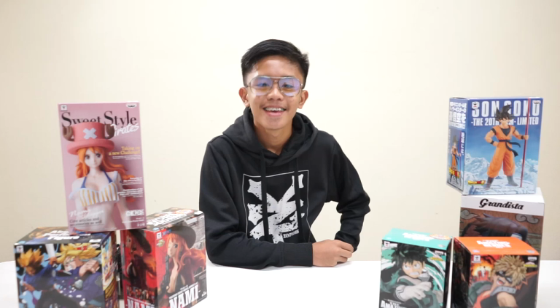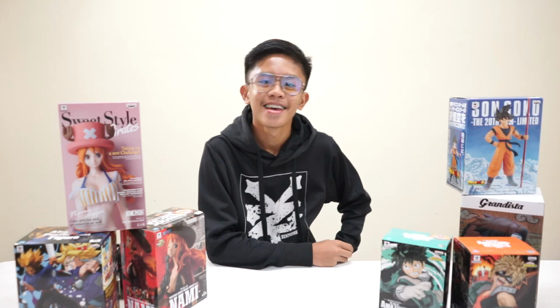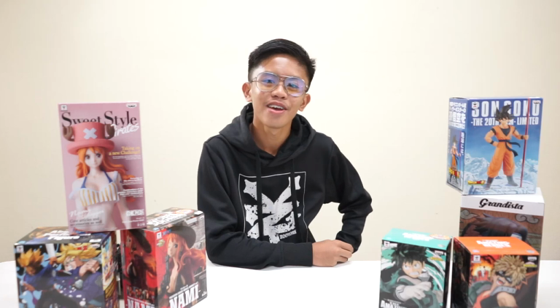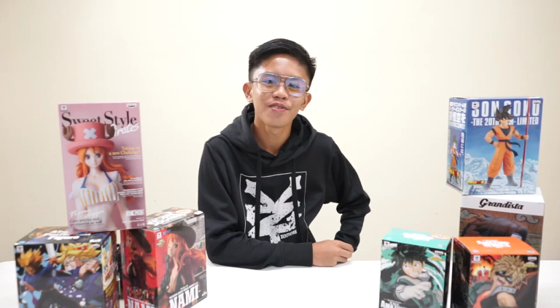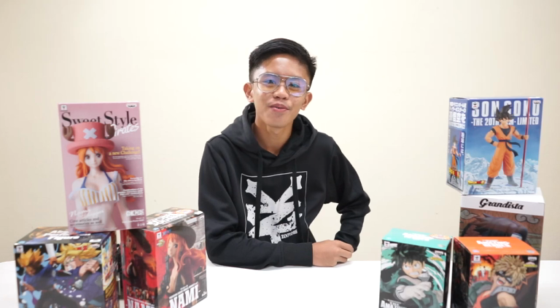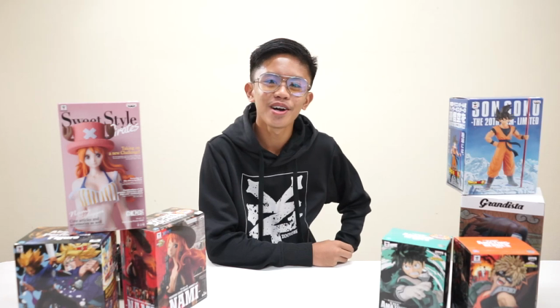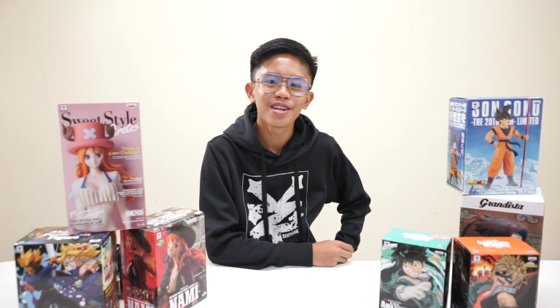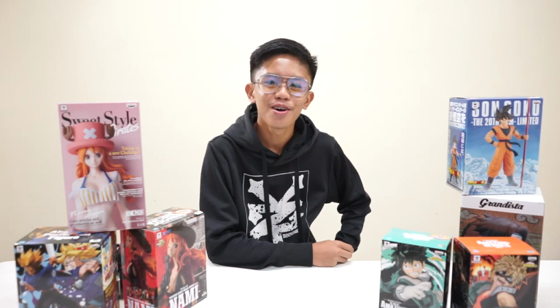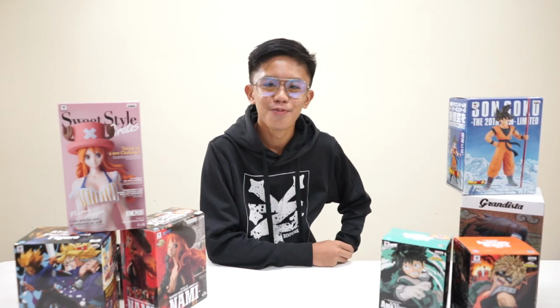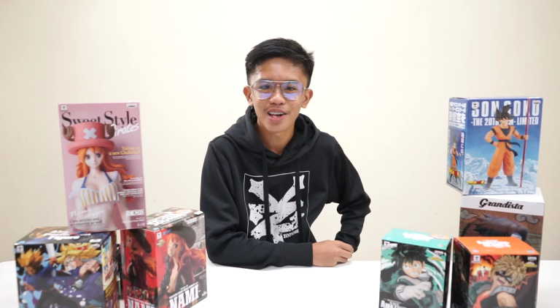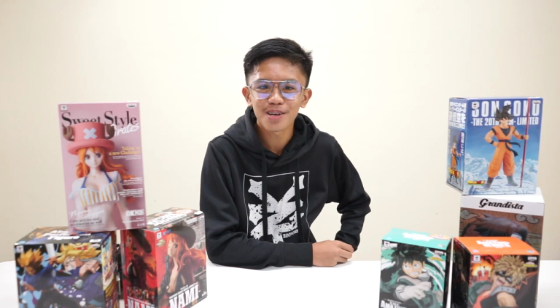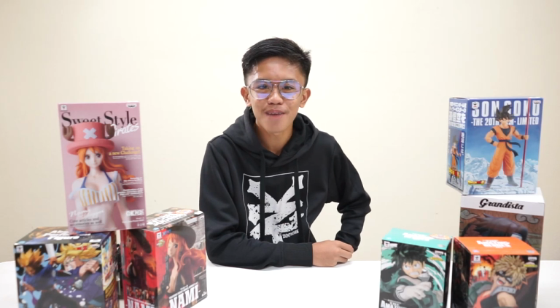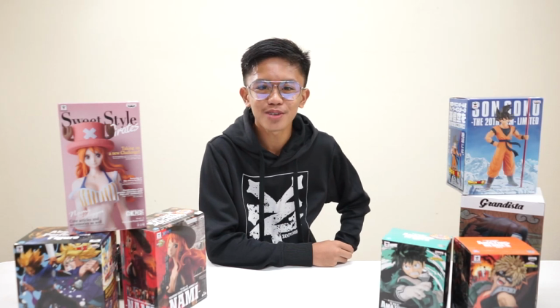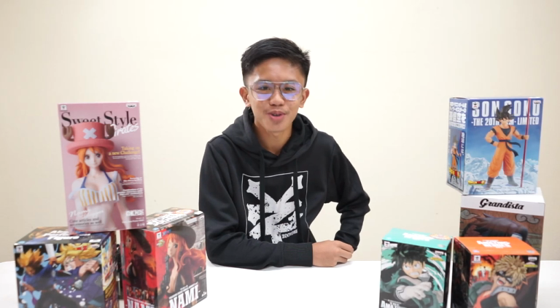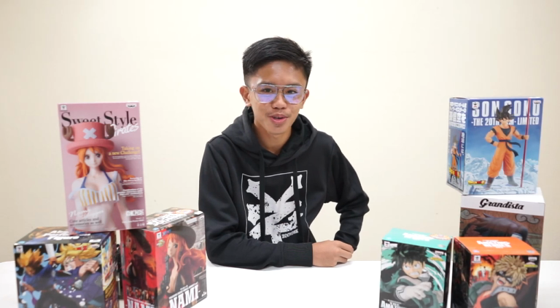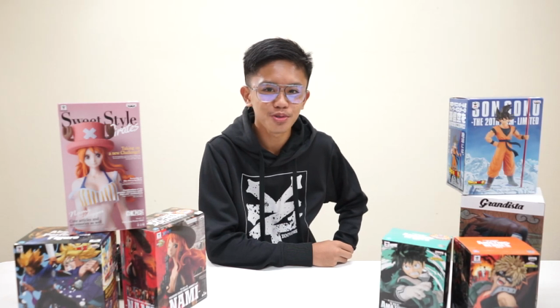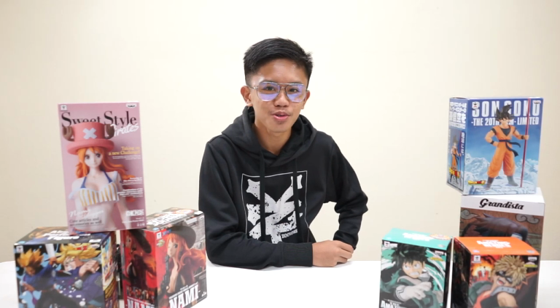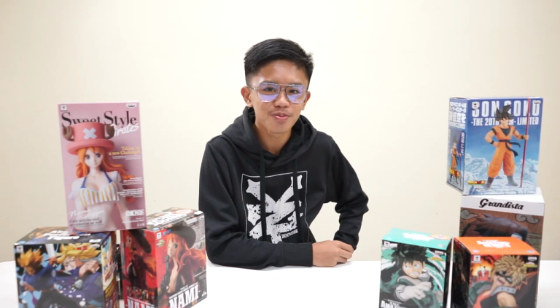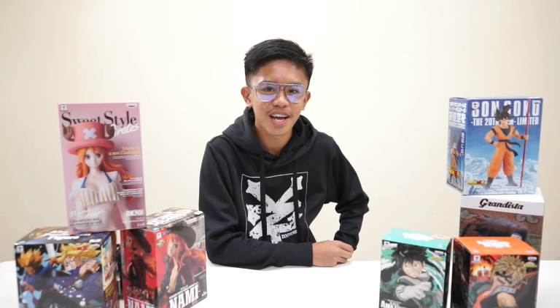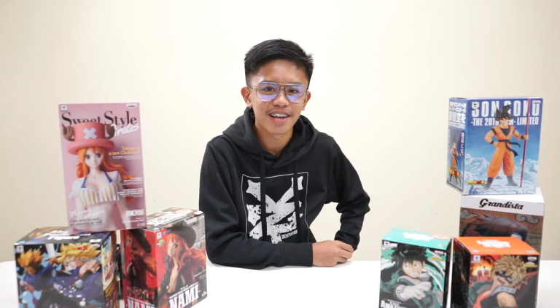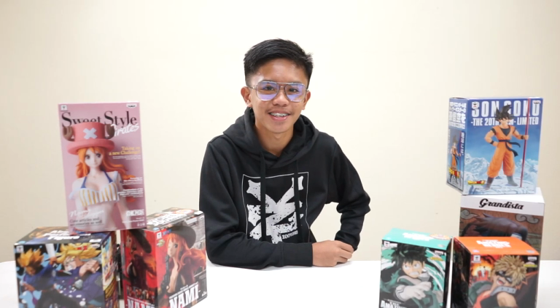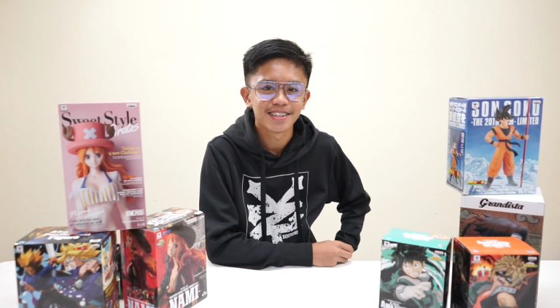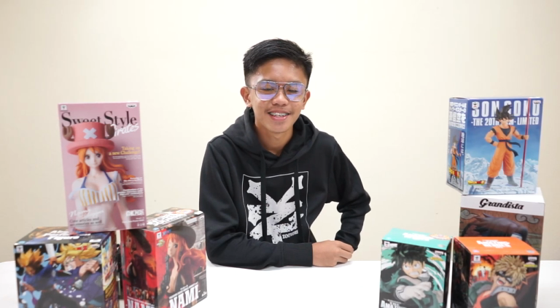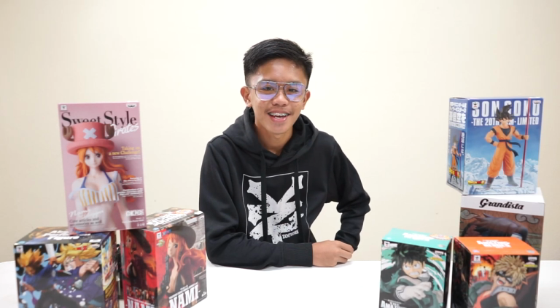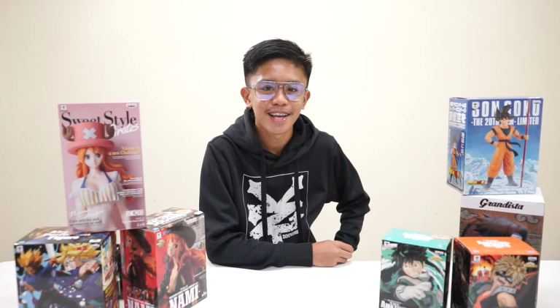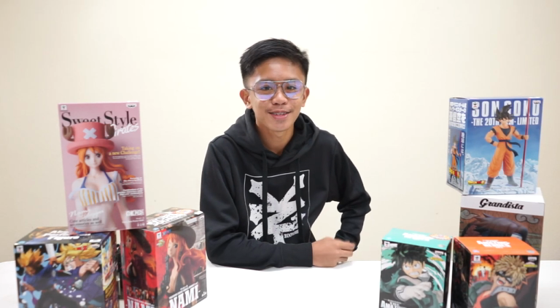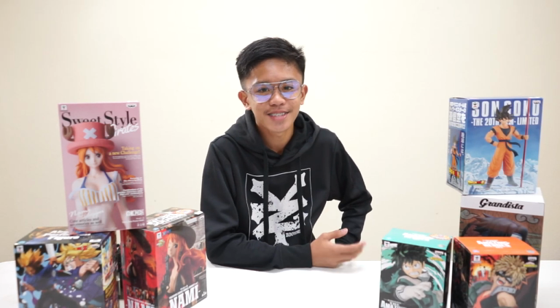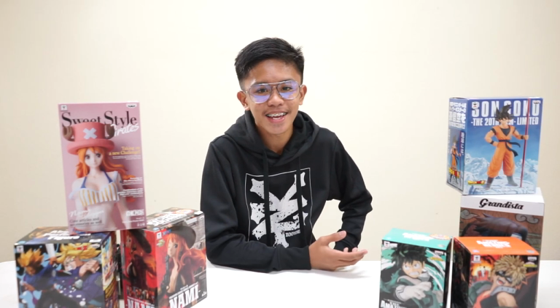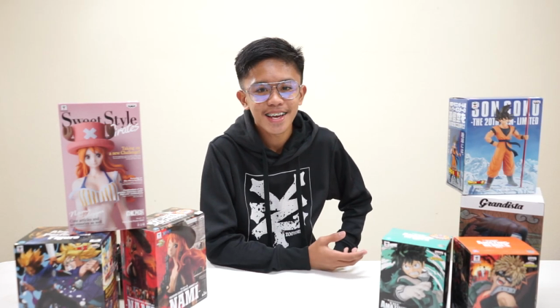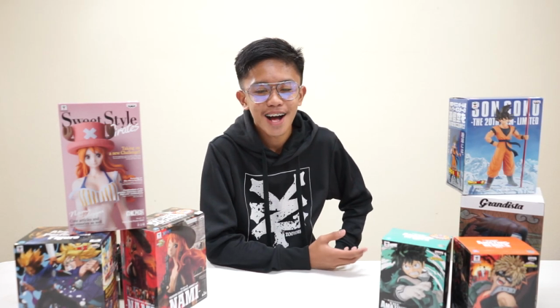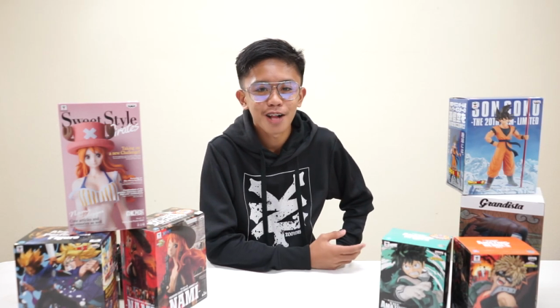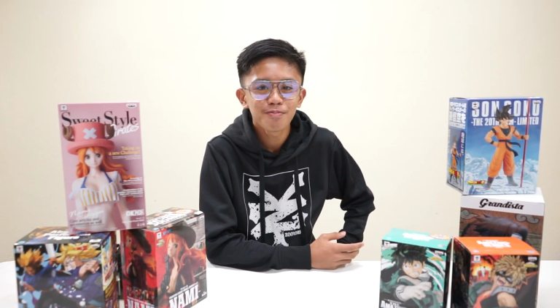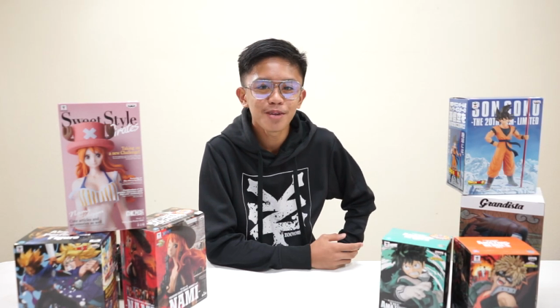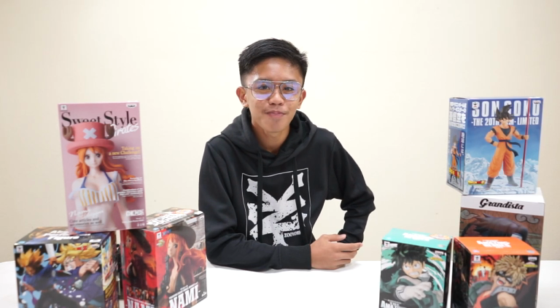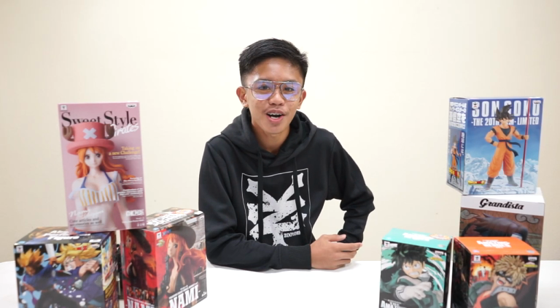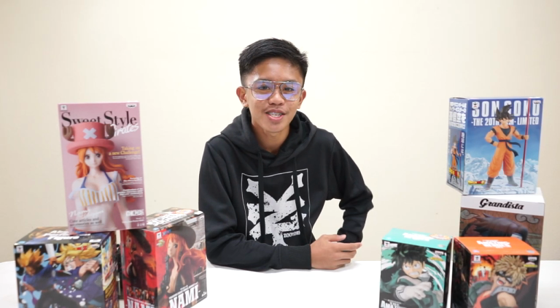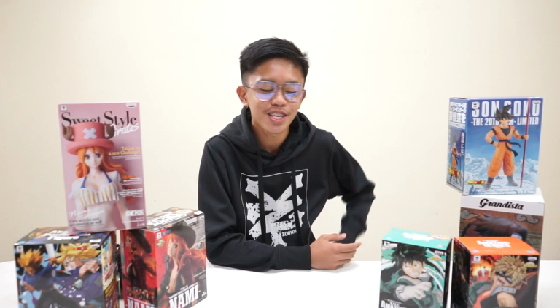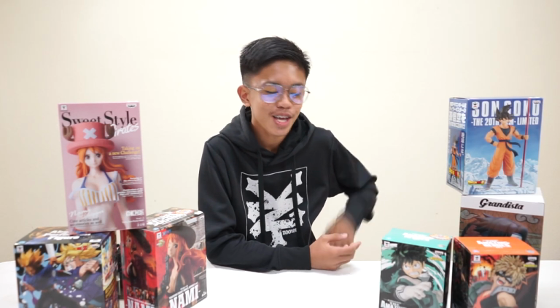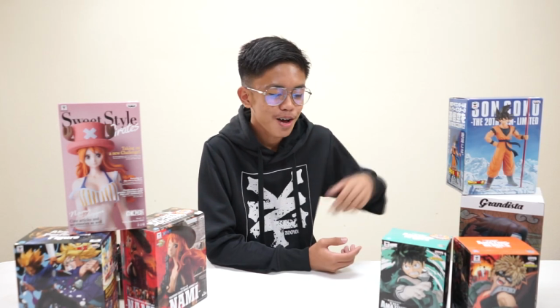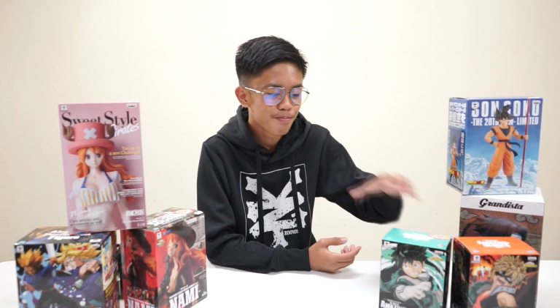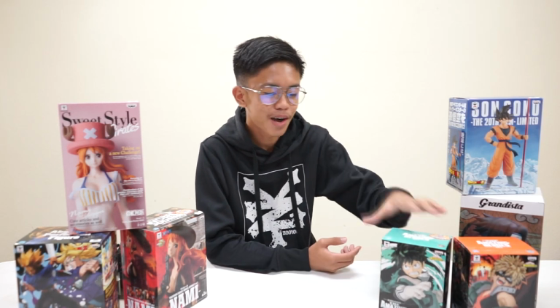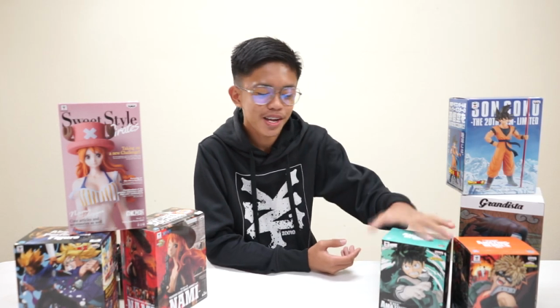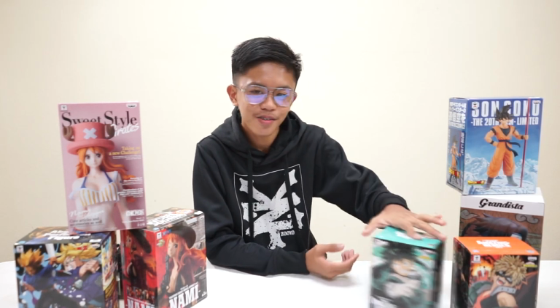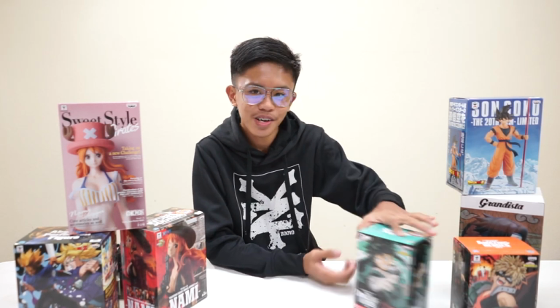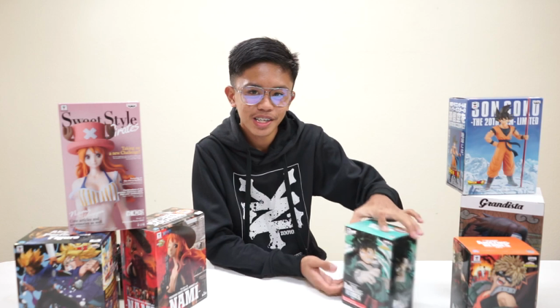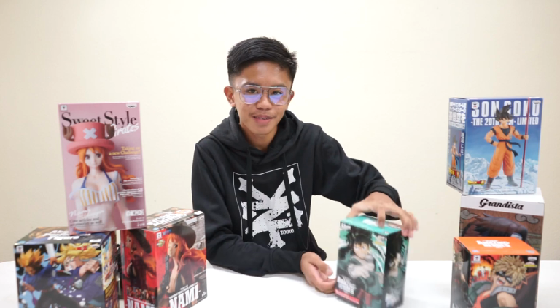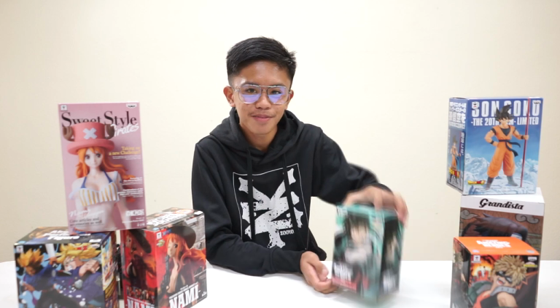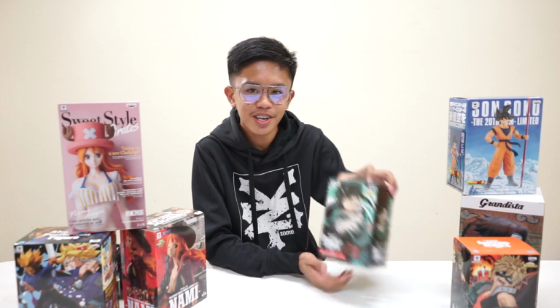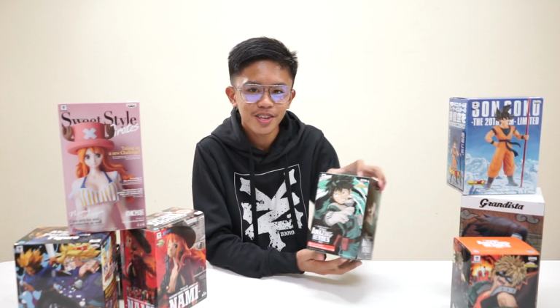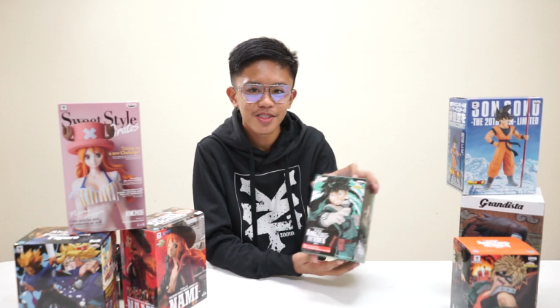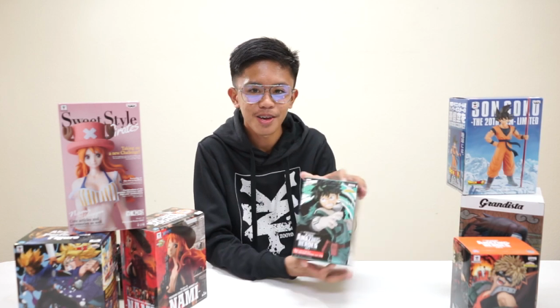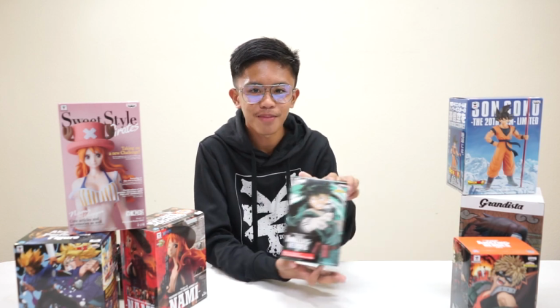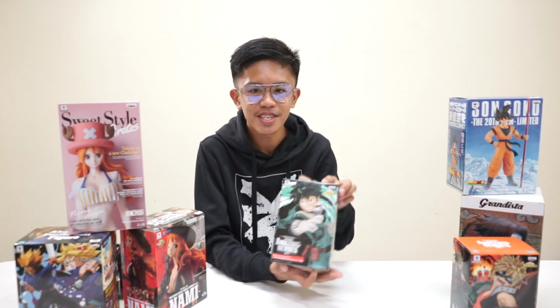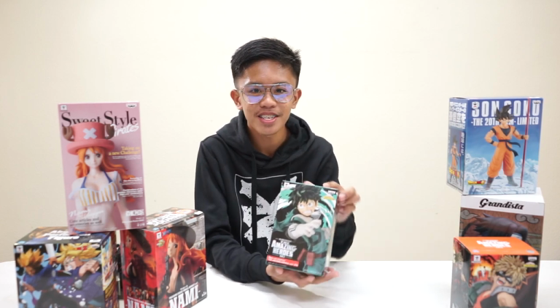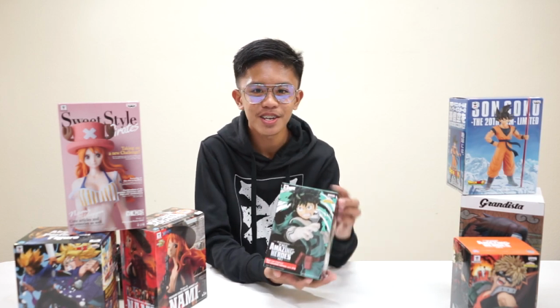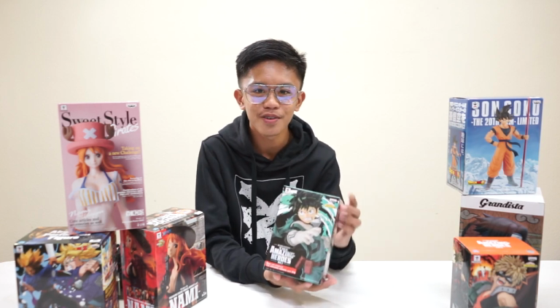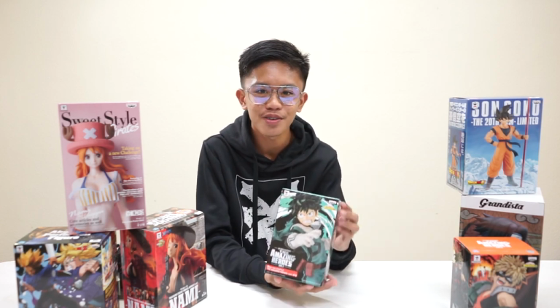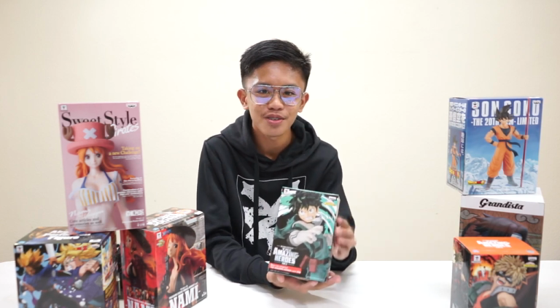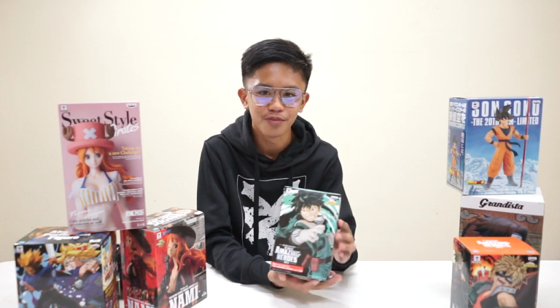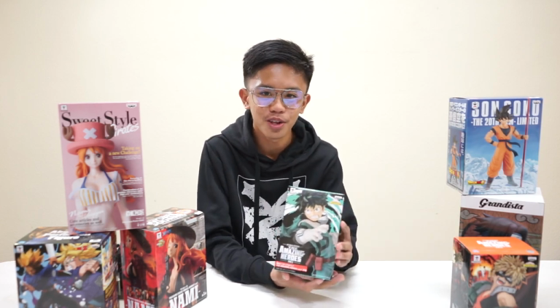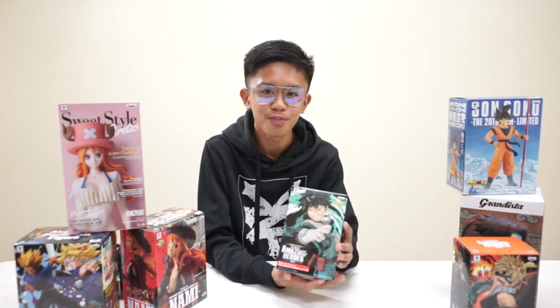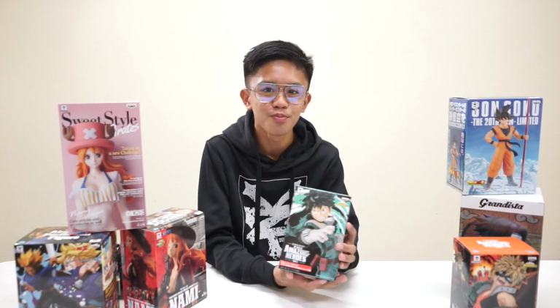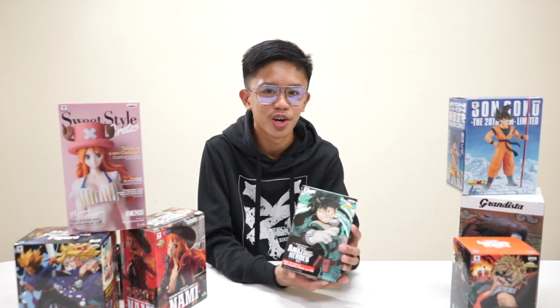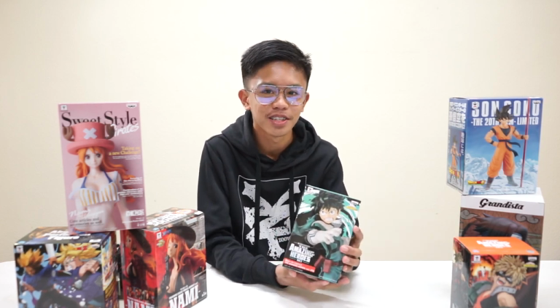Hey everyone! Welcome back to our YouTube channel. And today, I'll be unboxing My Hero Academia The Amazing Heroes Vol. 1.